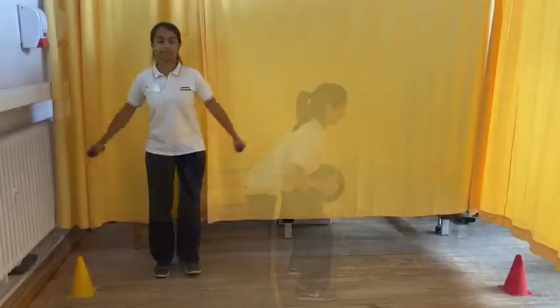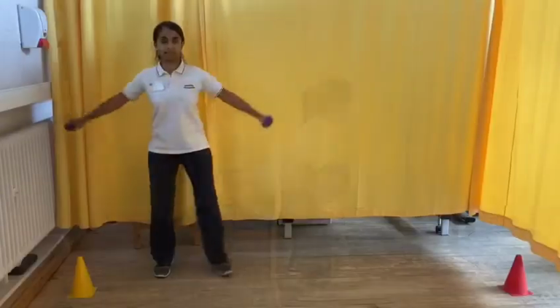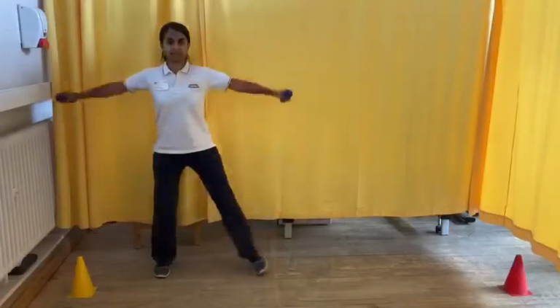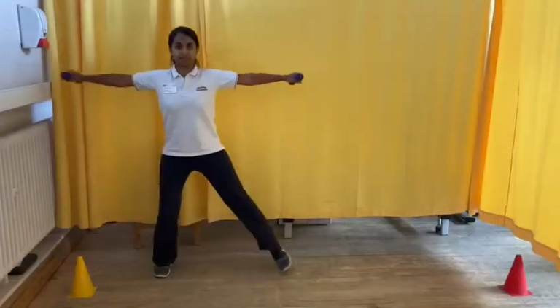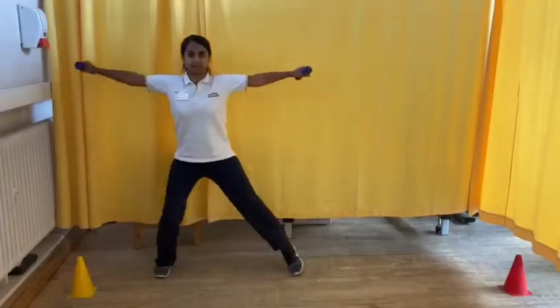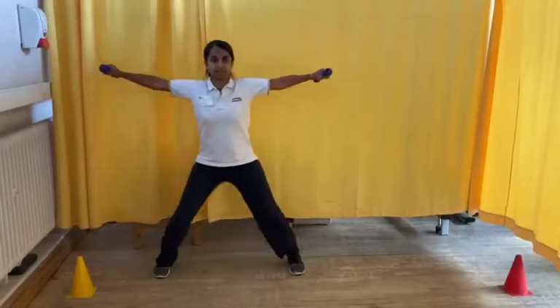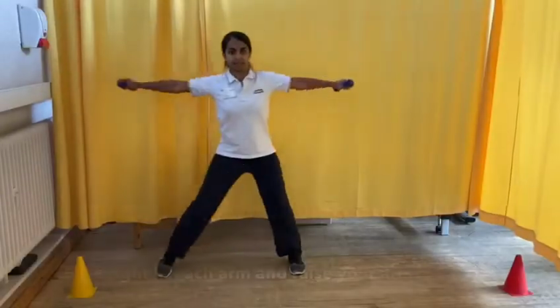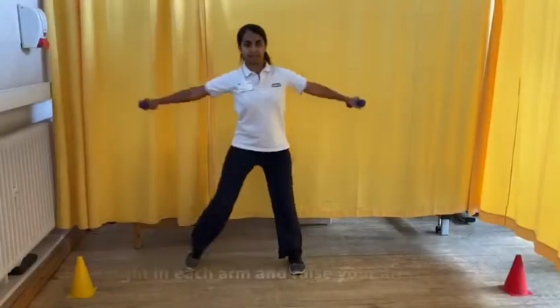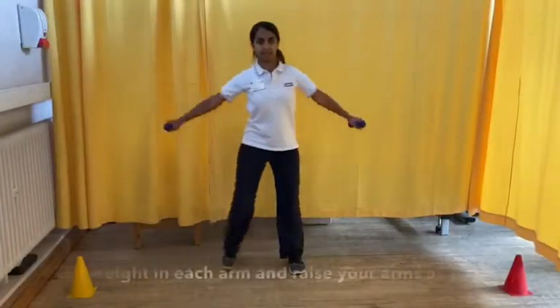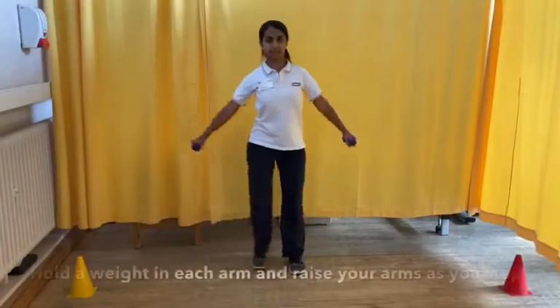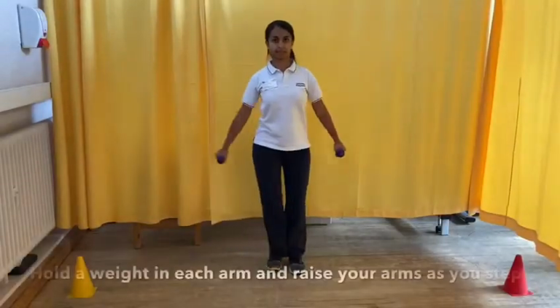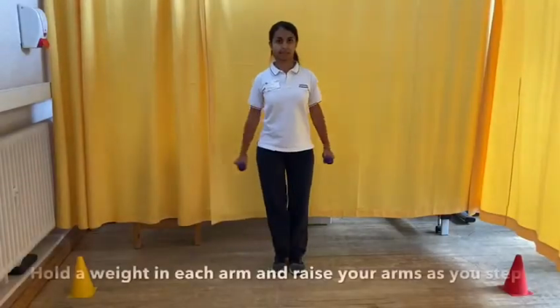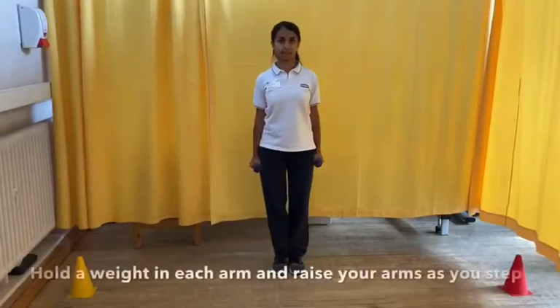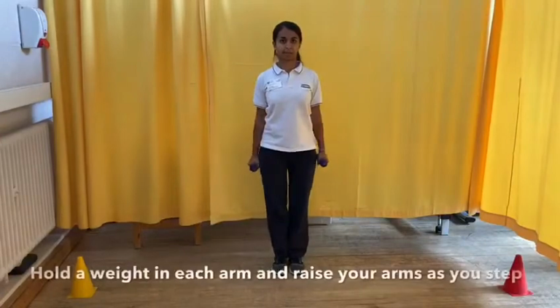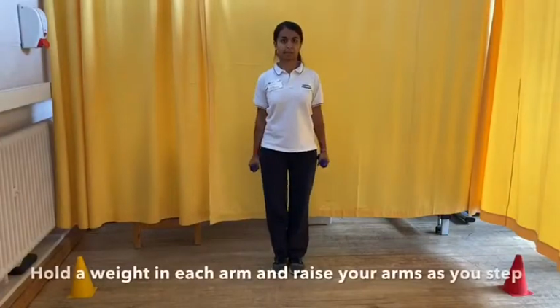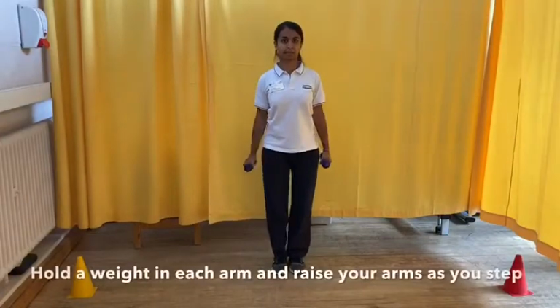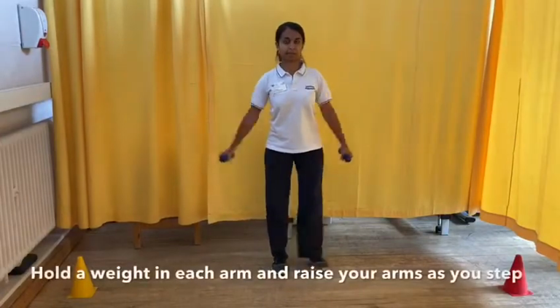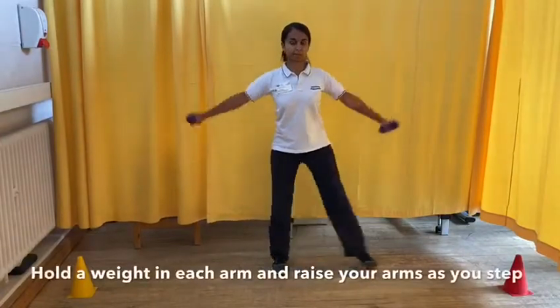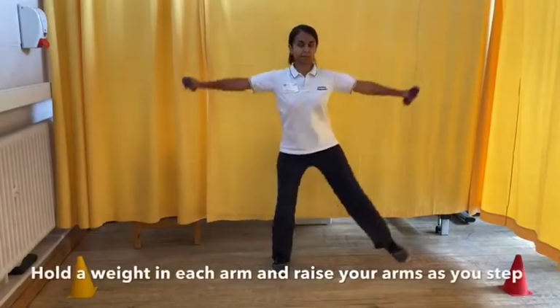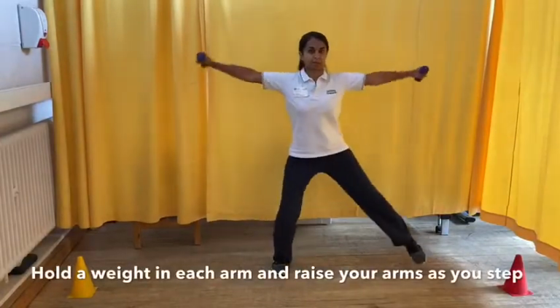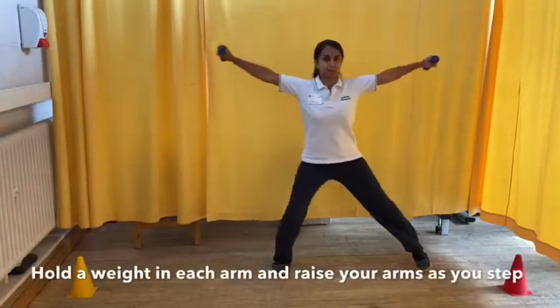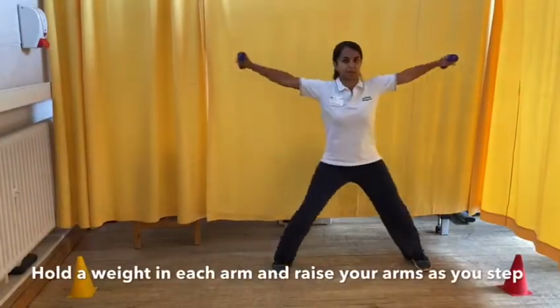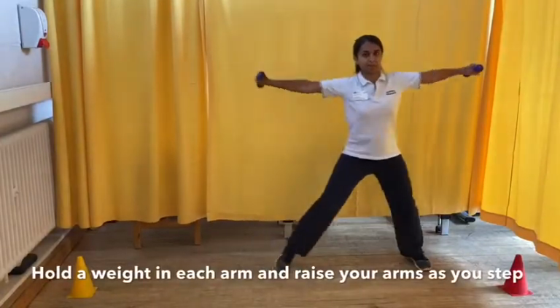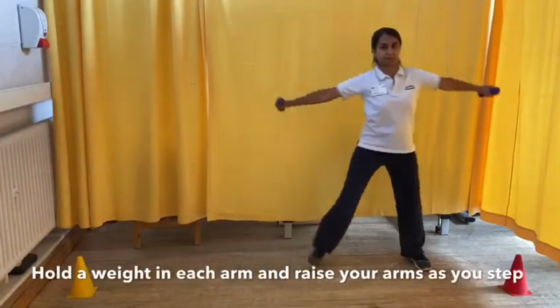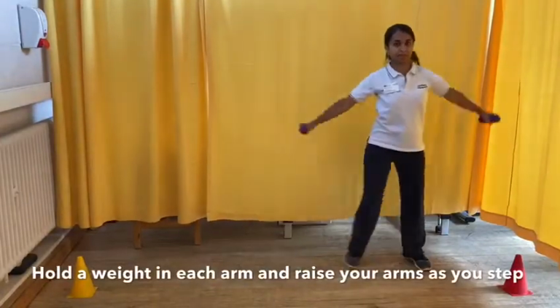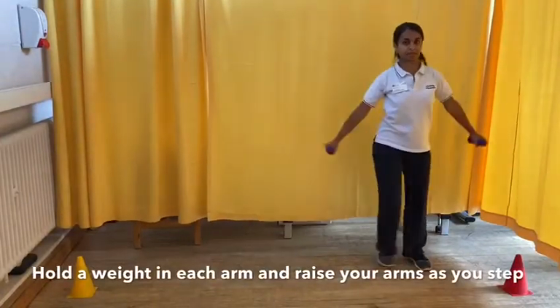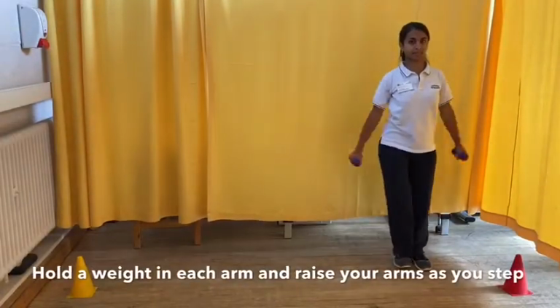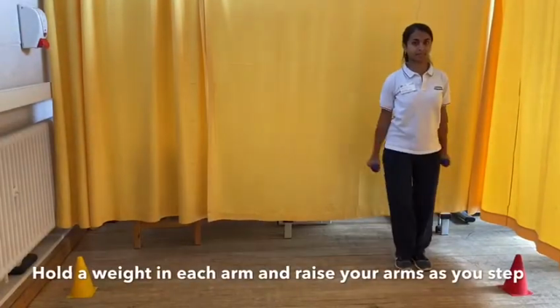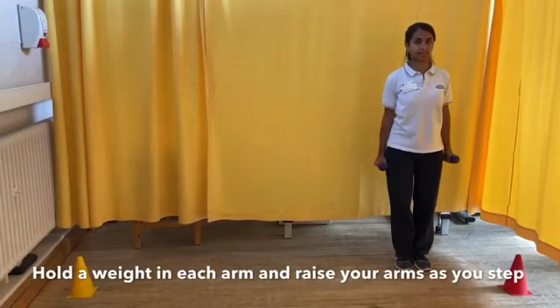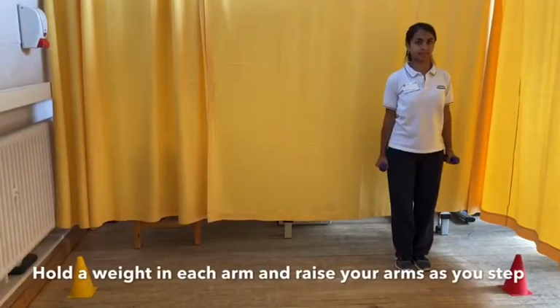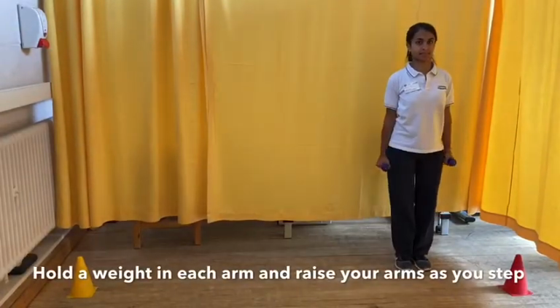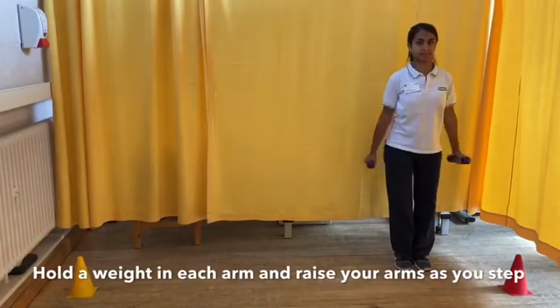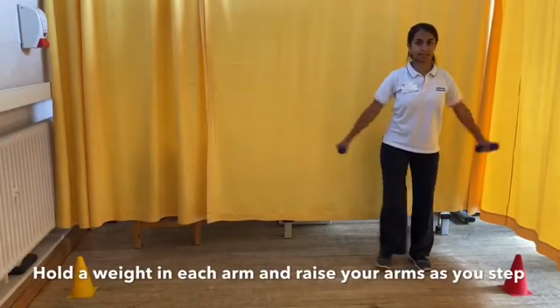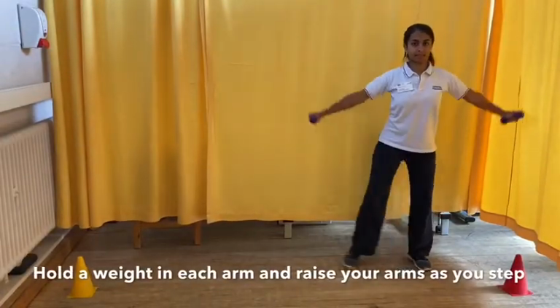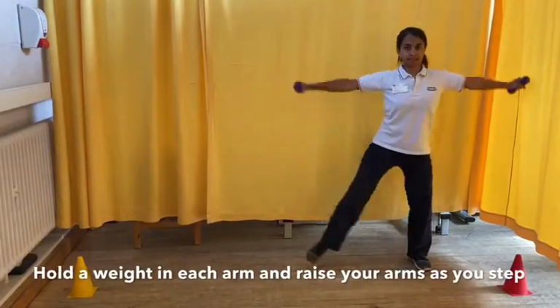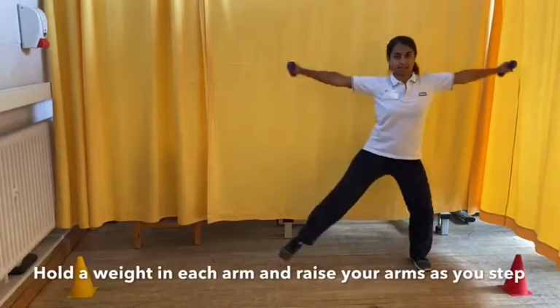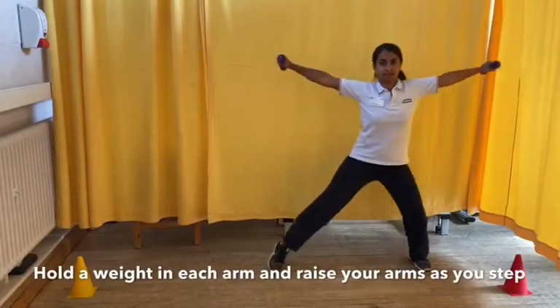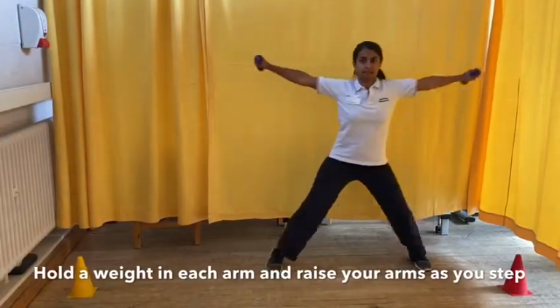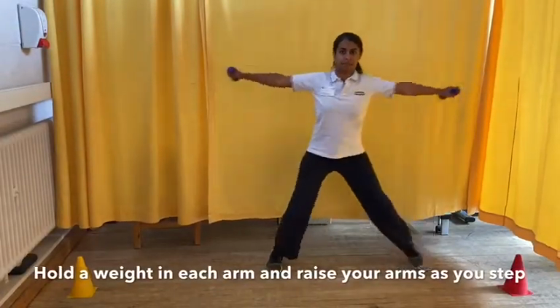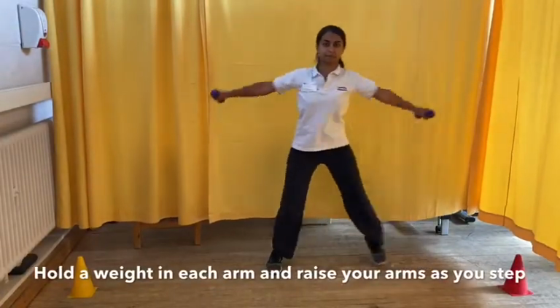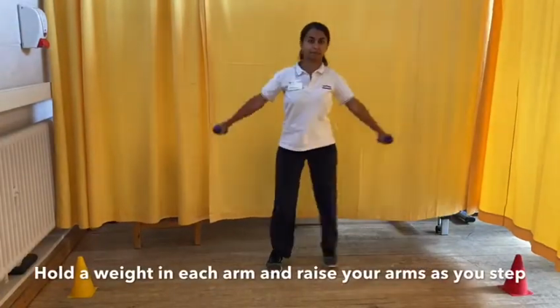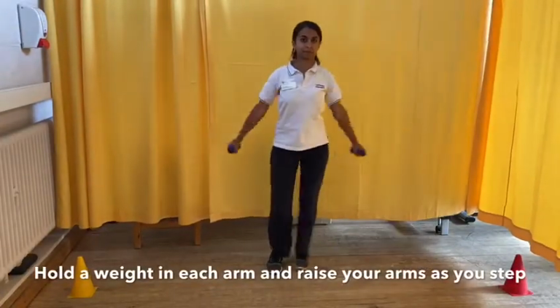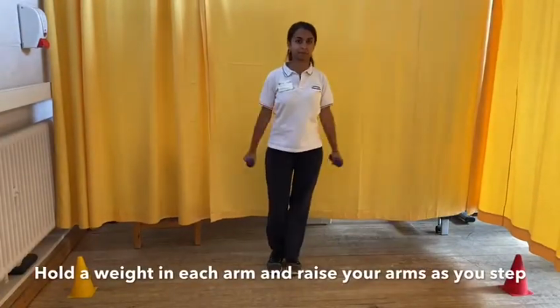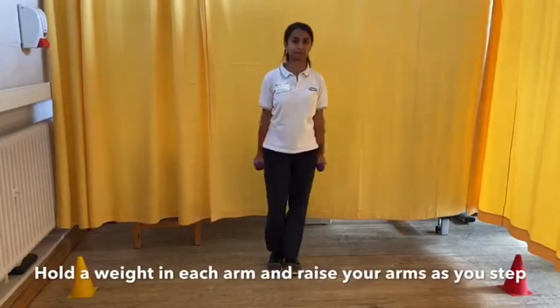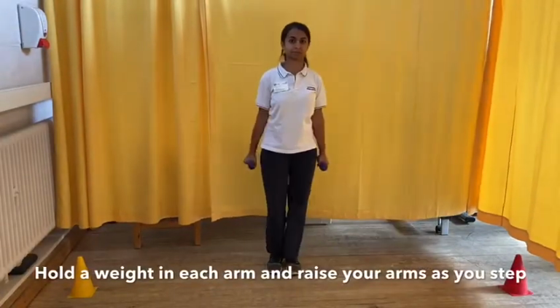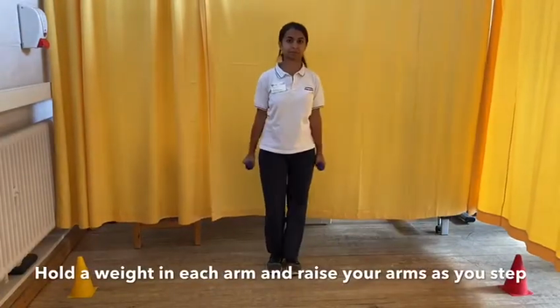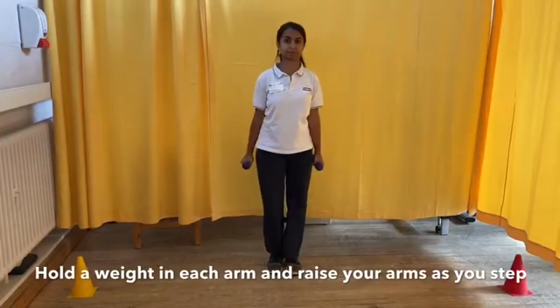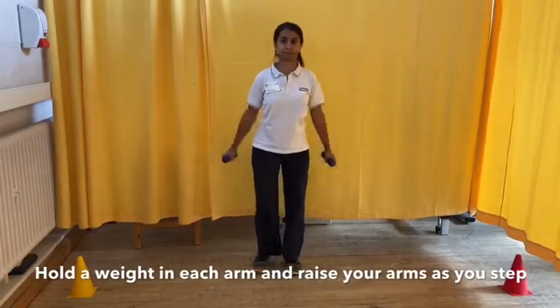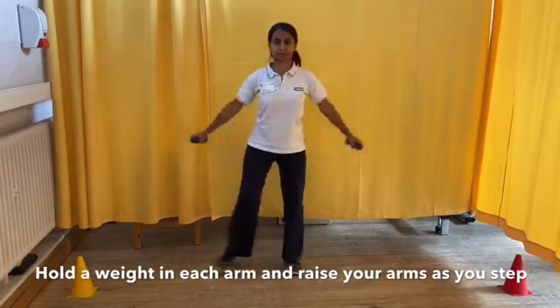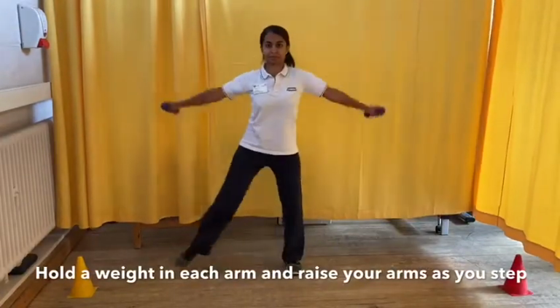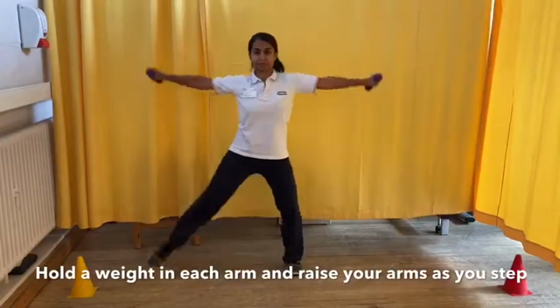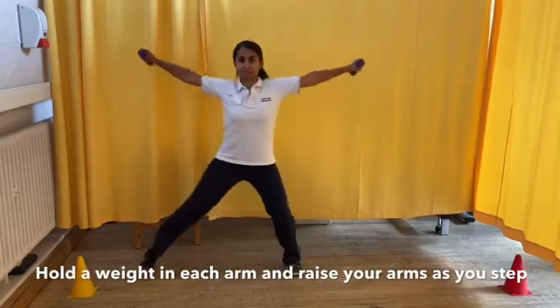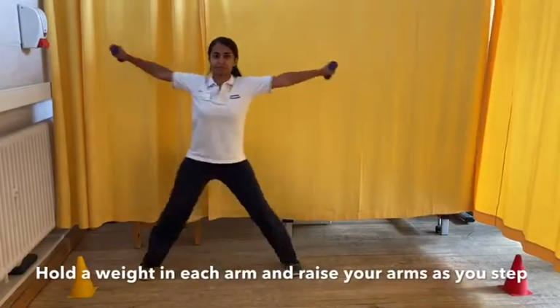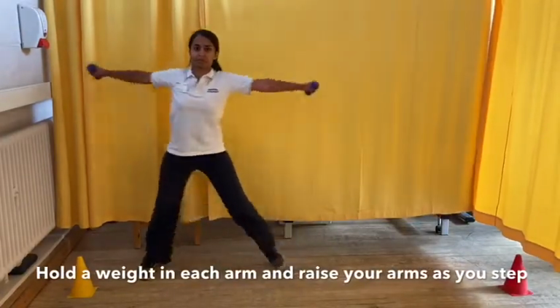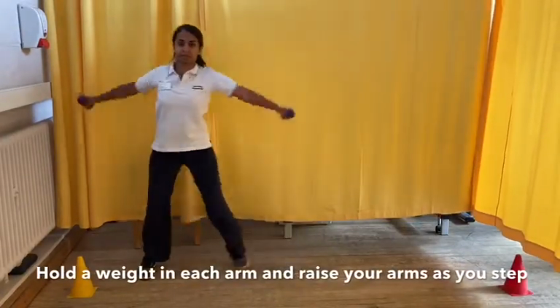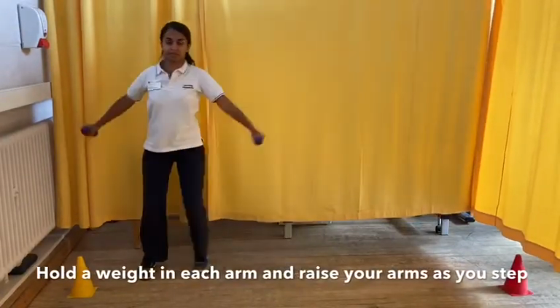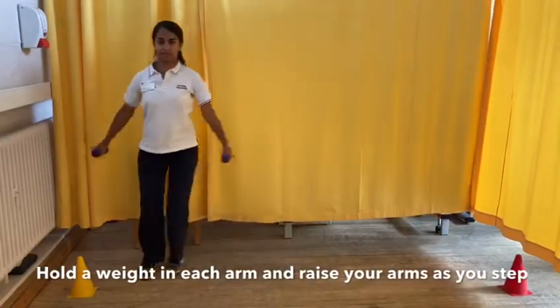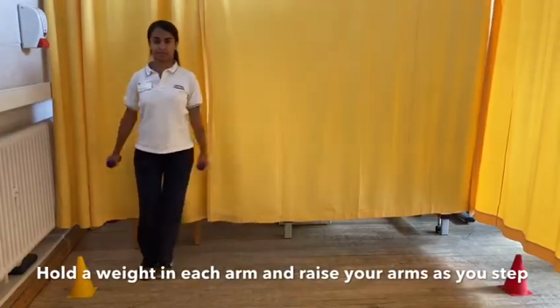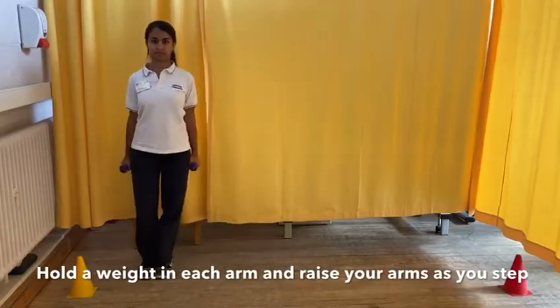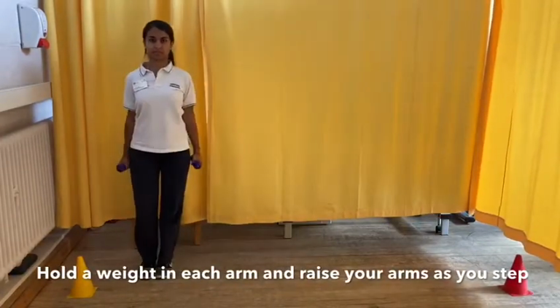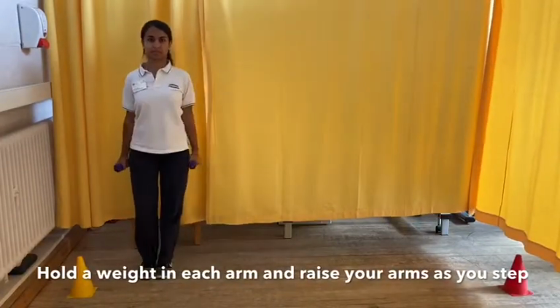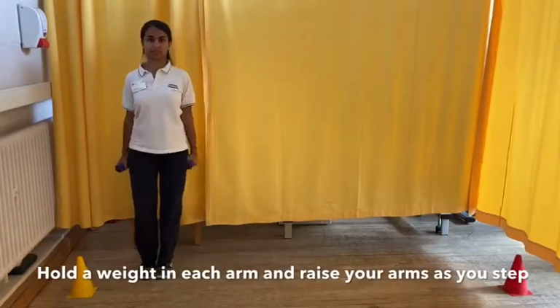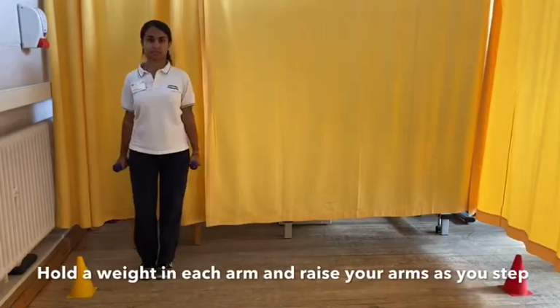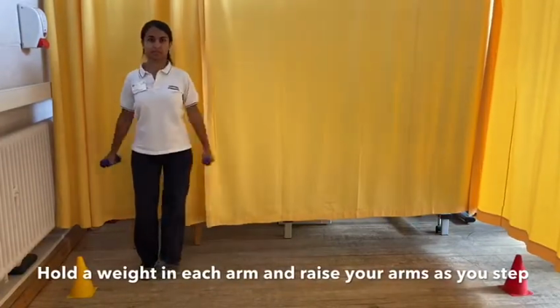Holding onto a weight or a tin of beans in each hand, take a large step to the side and repeat right to left.